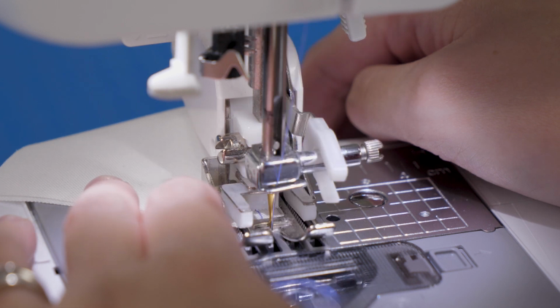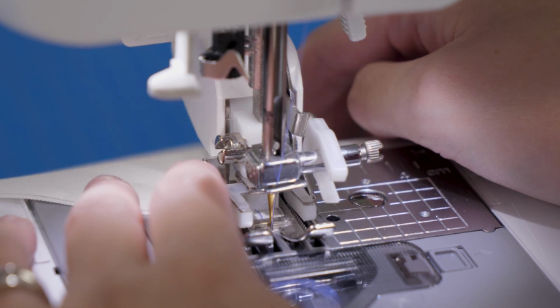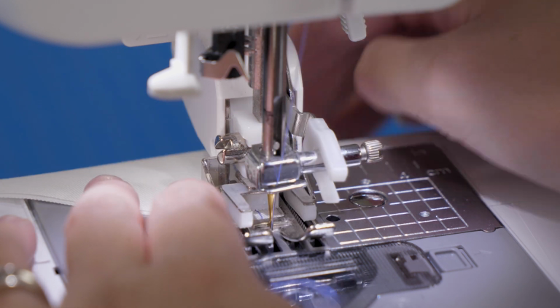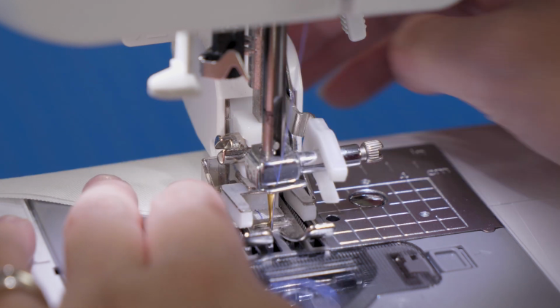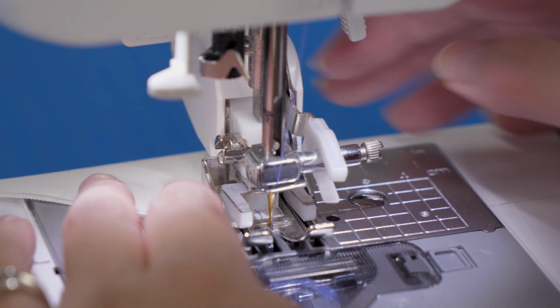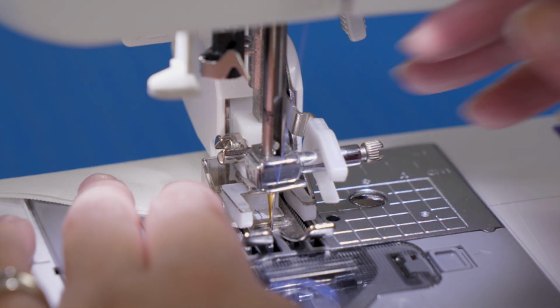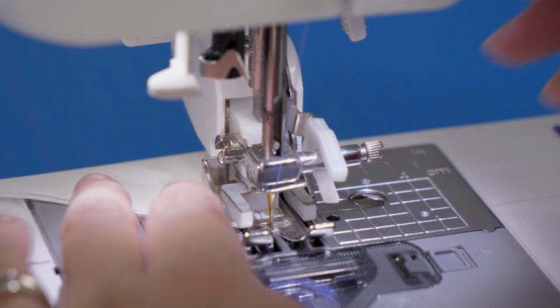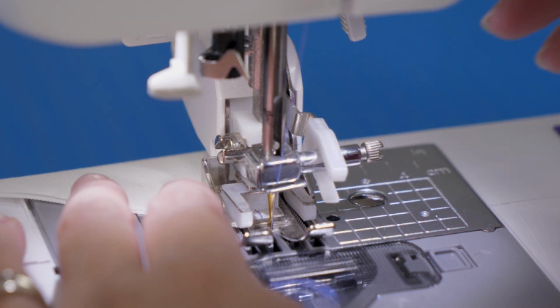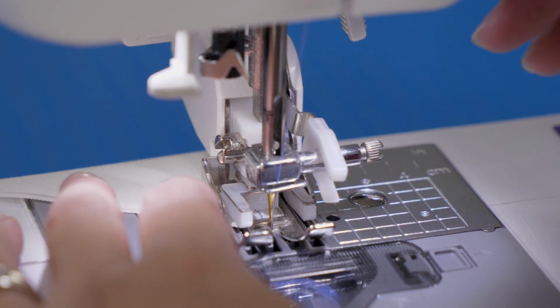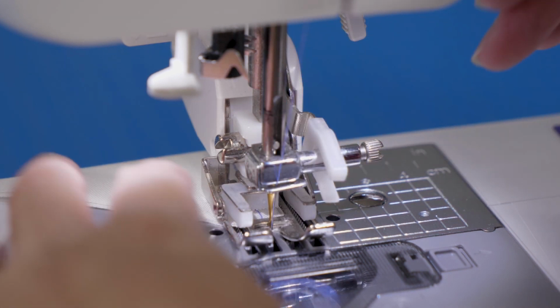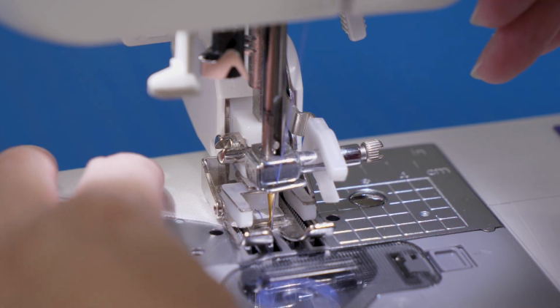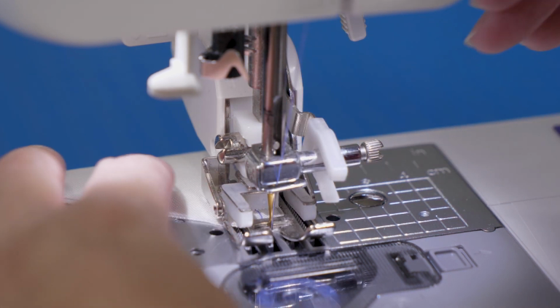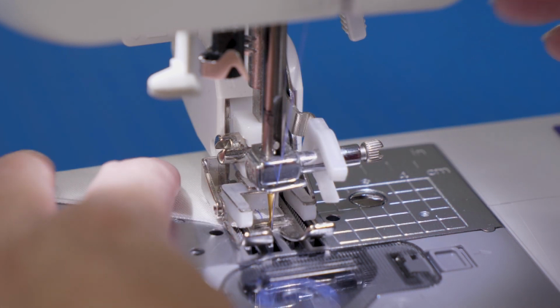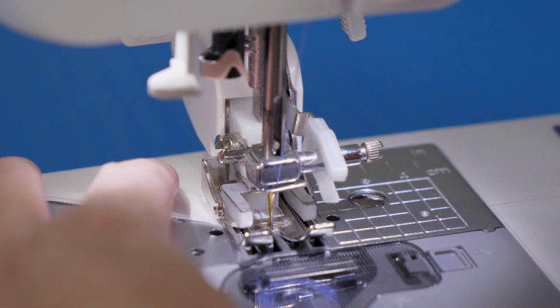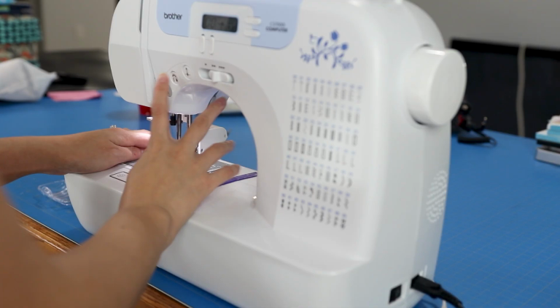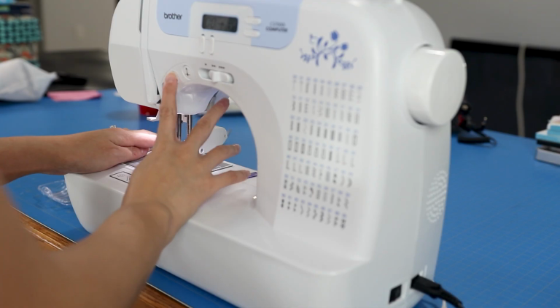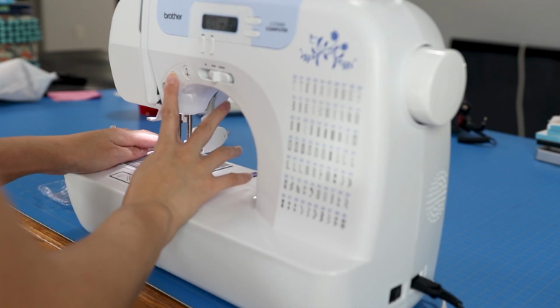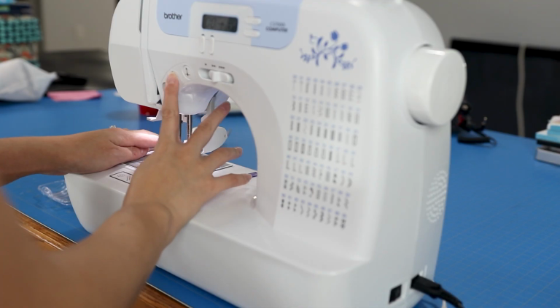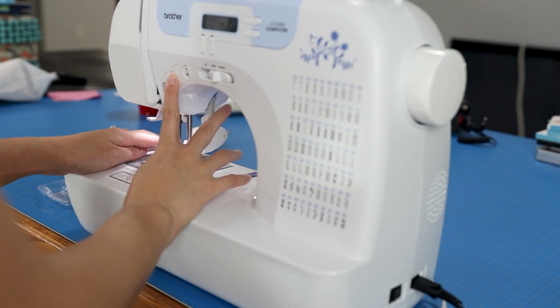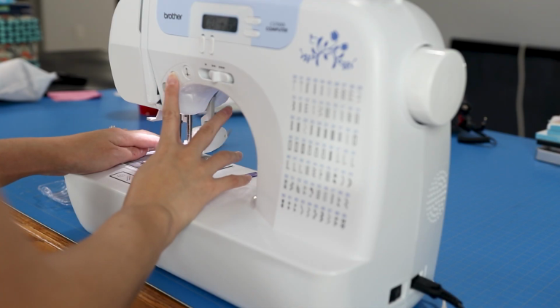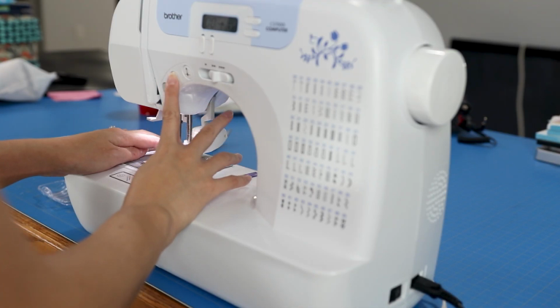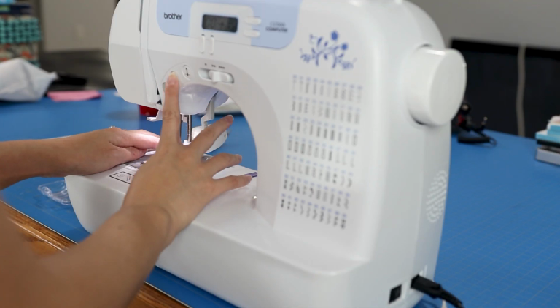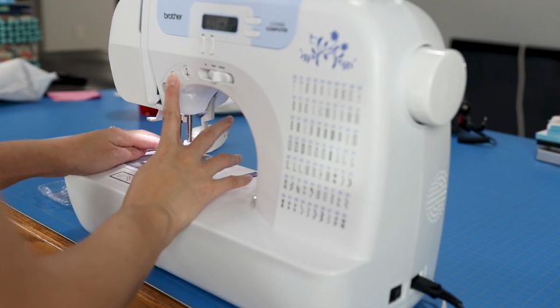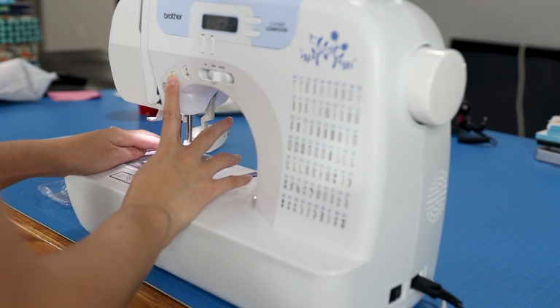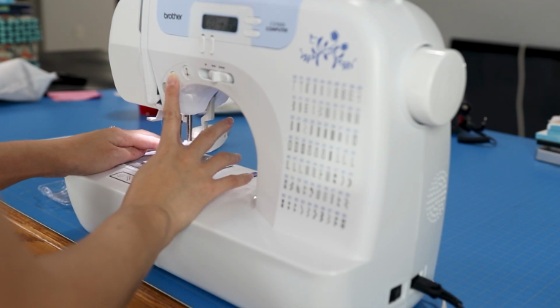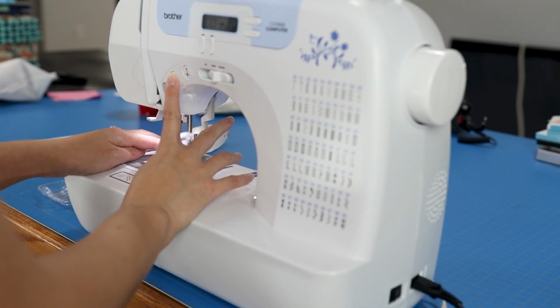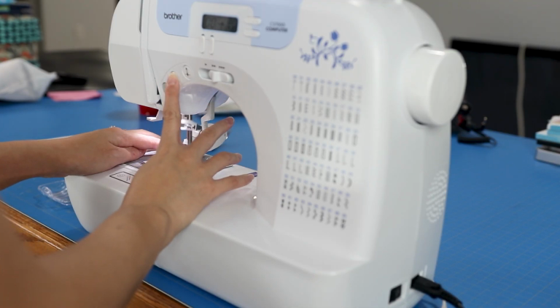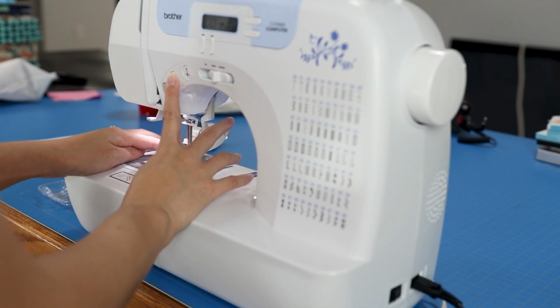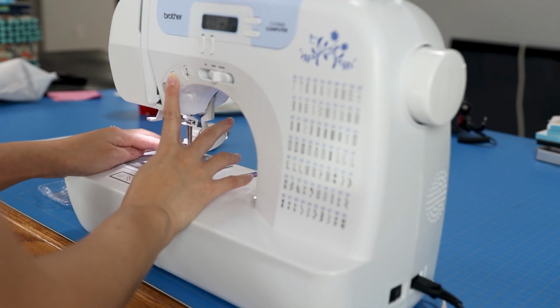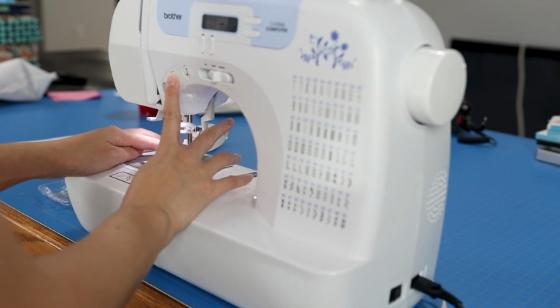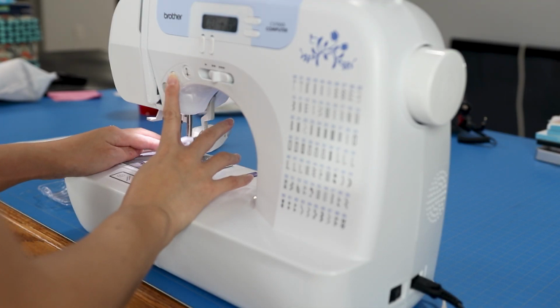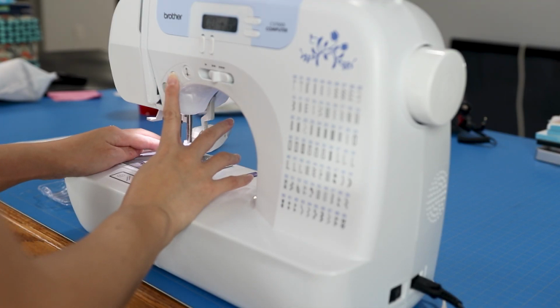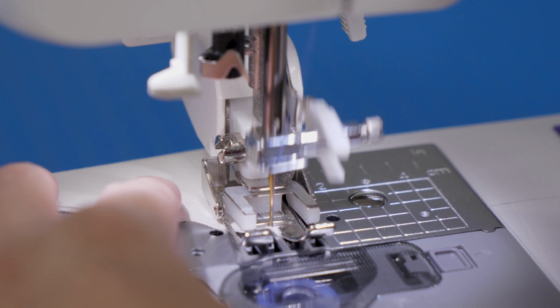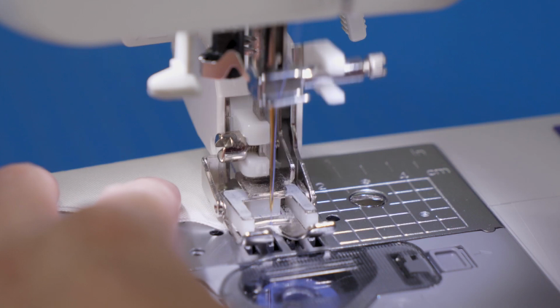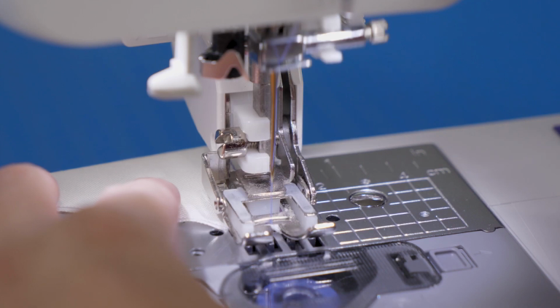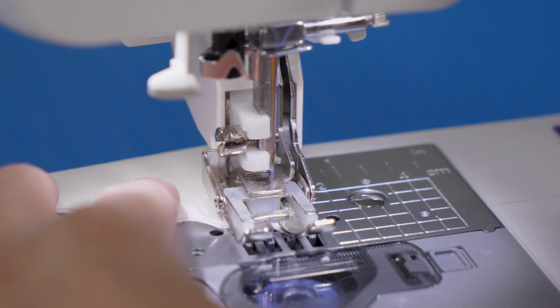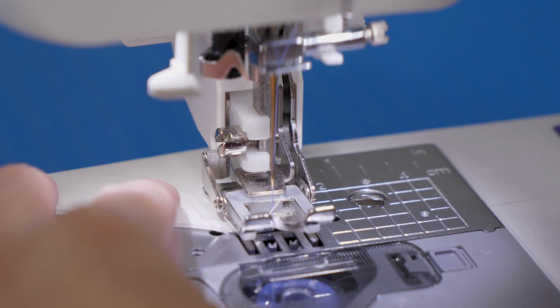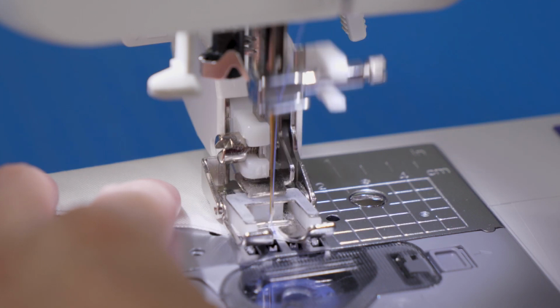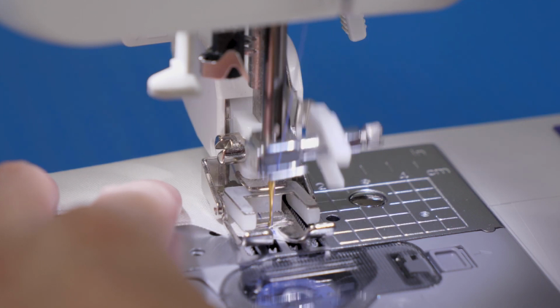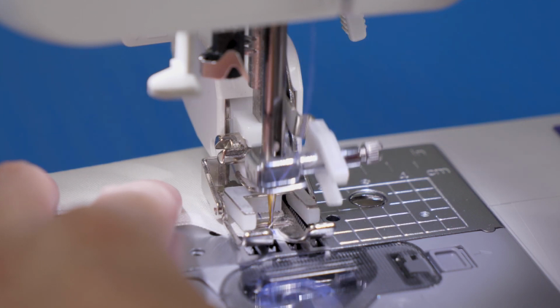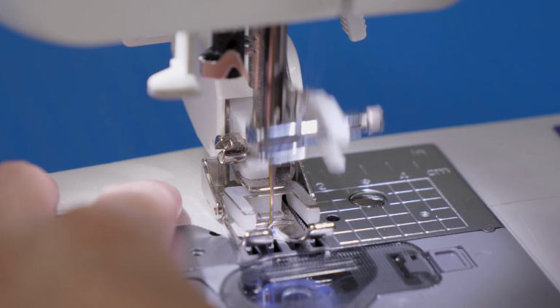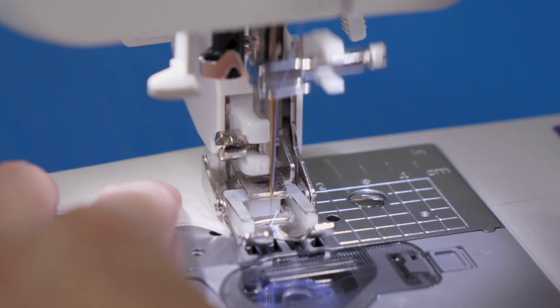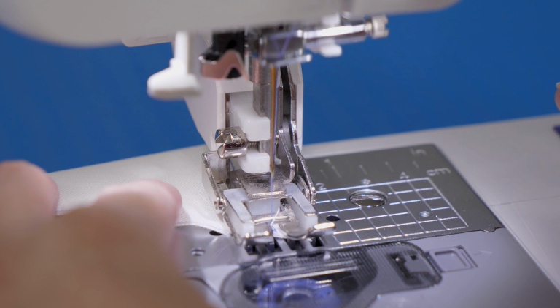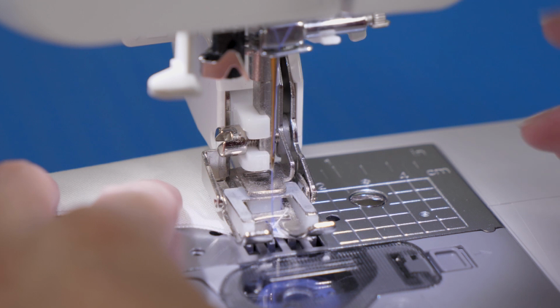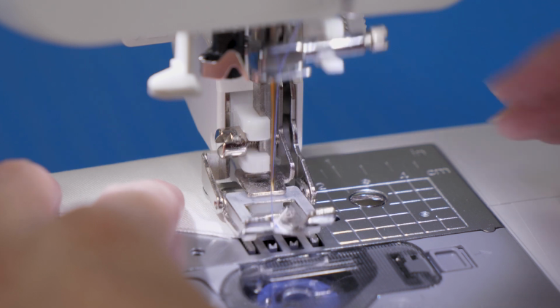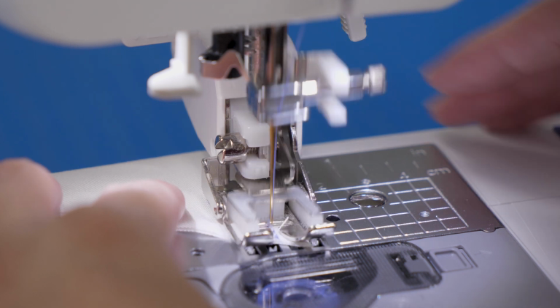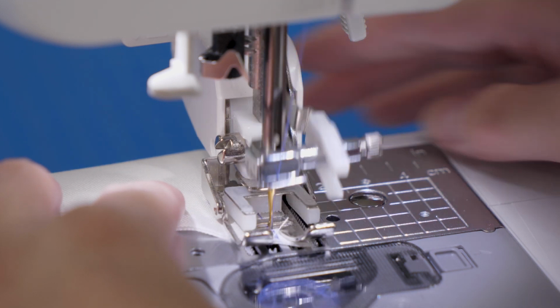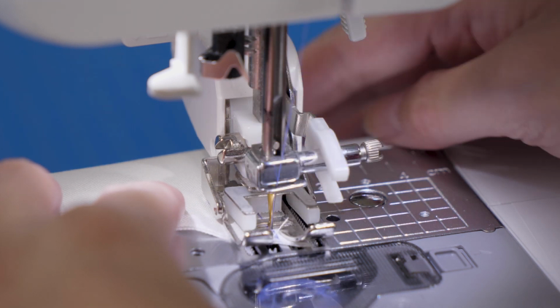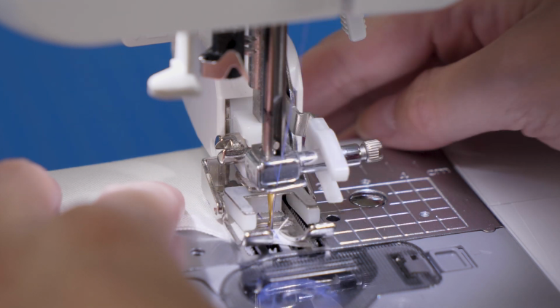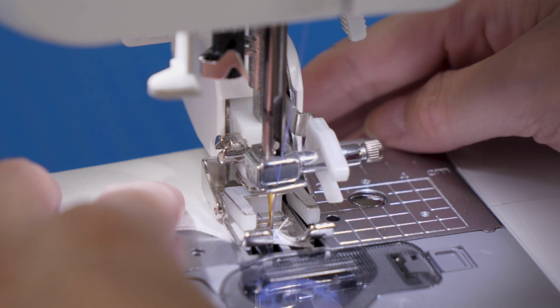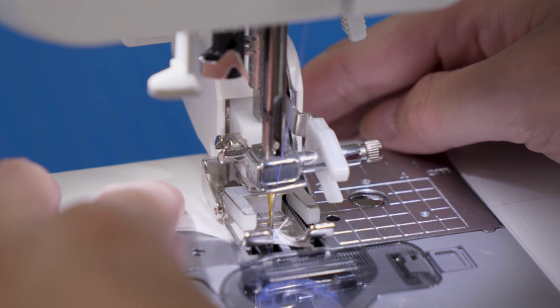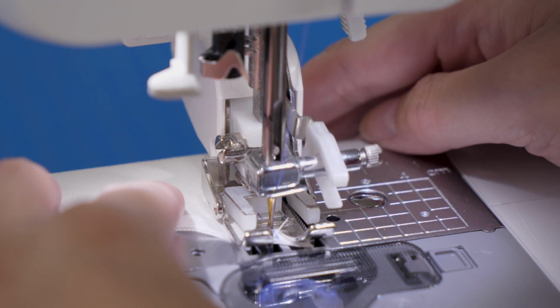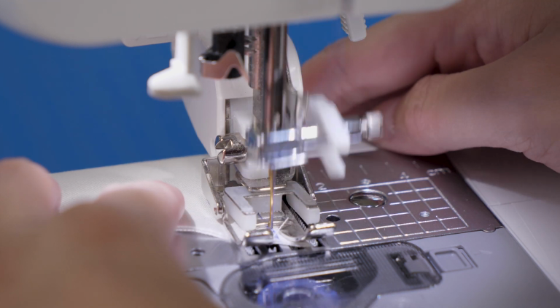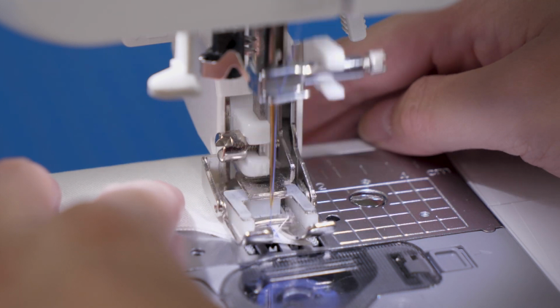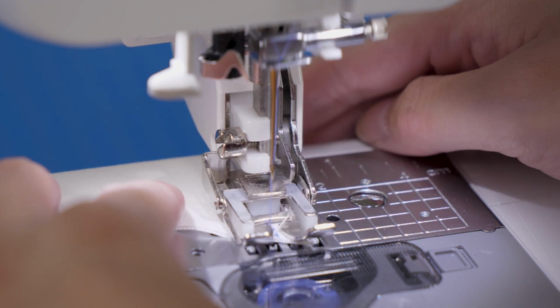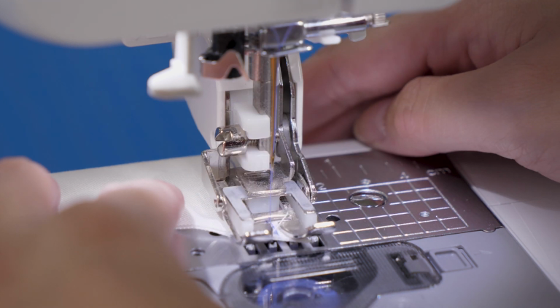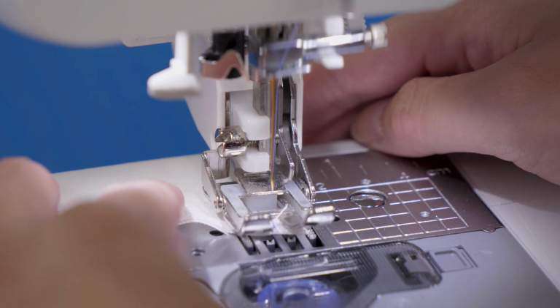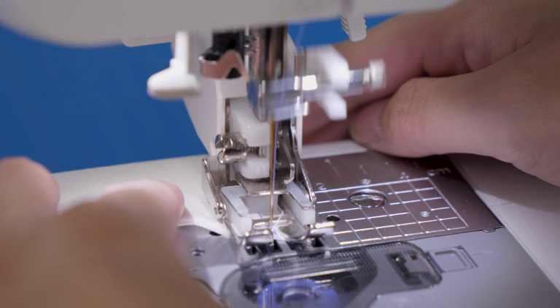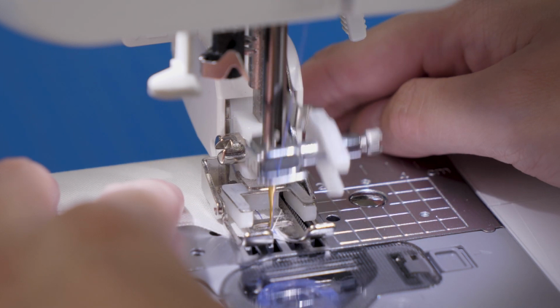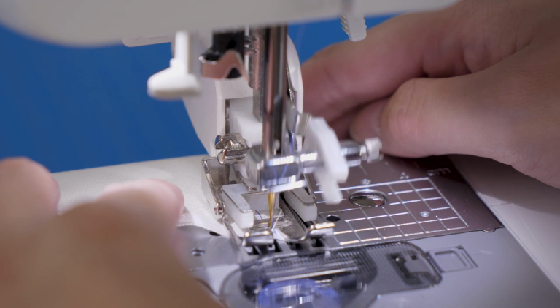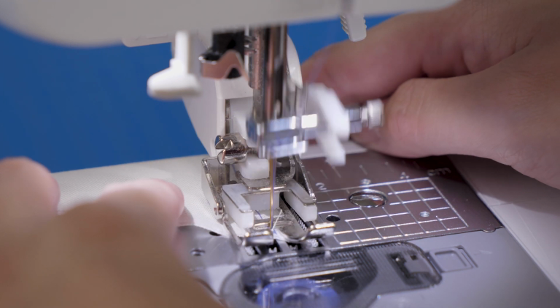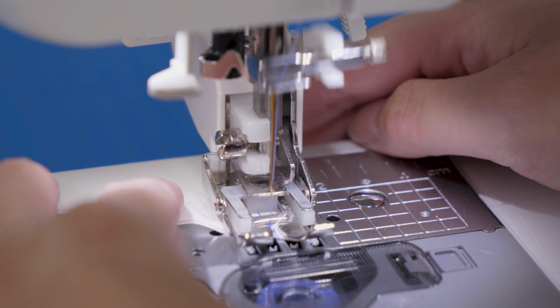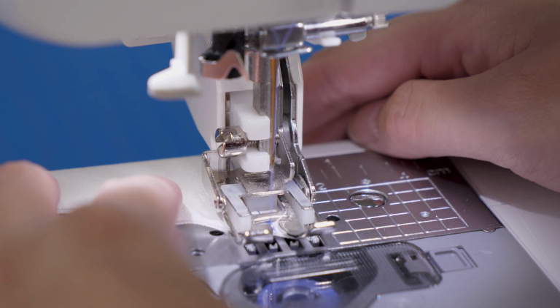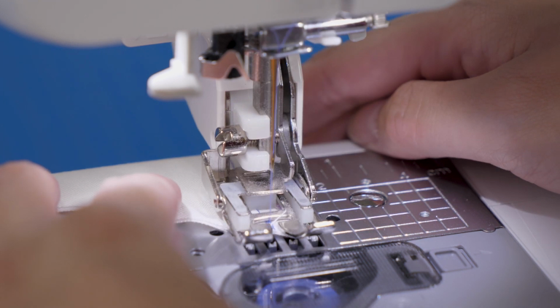I'm going to back-stitch again — hit that reverse button and move it forward.